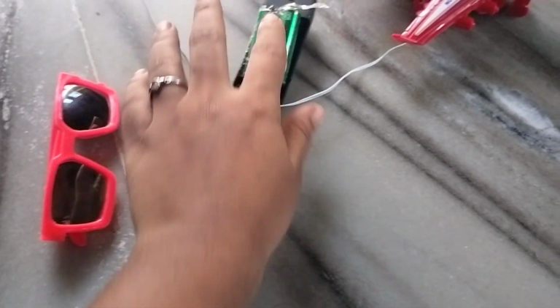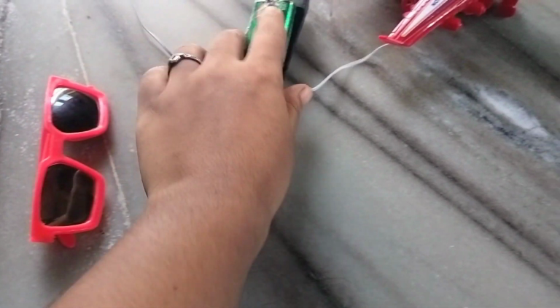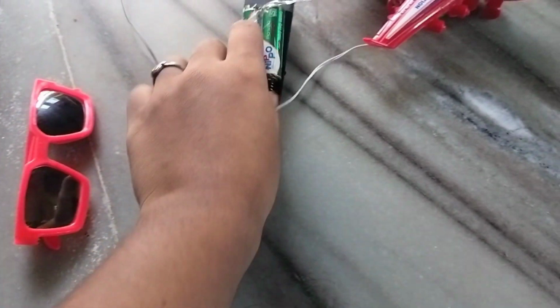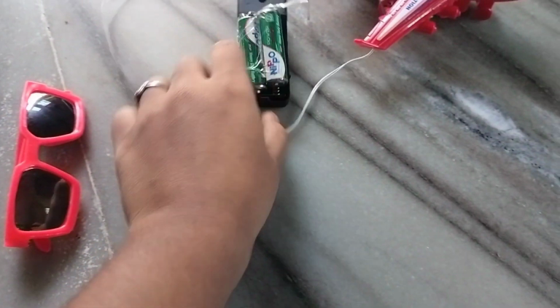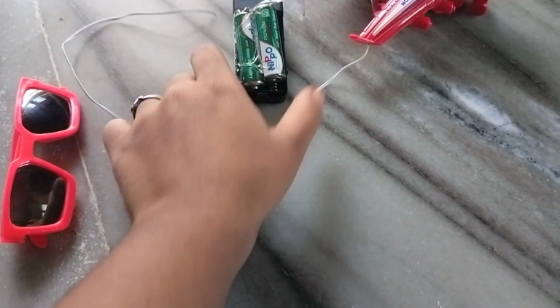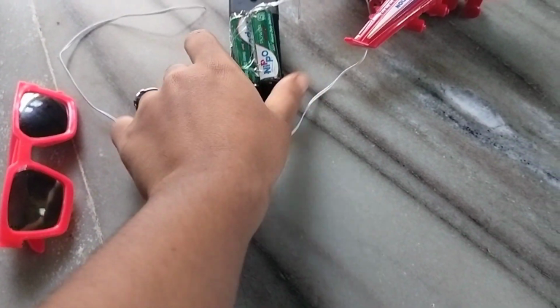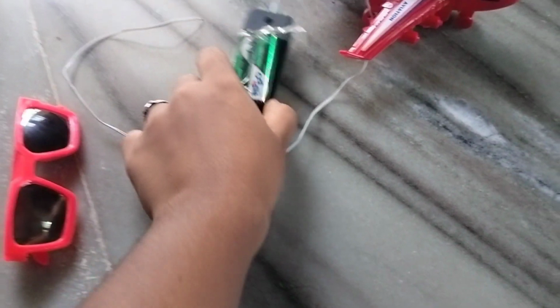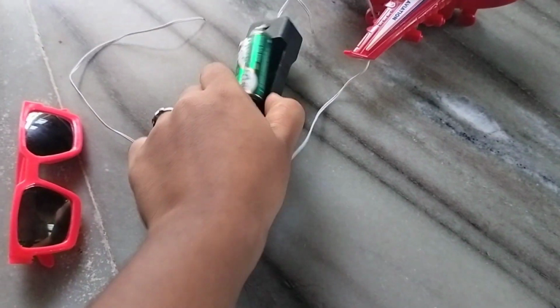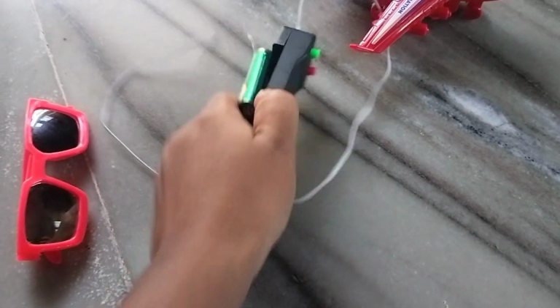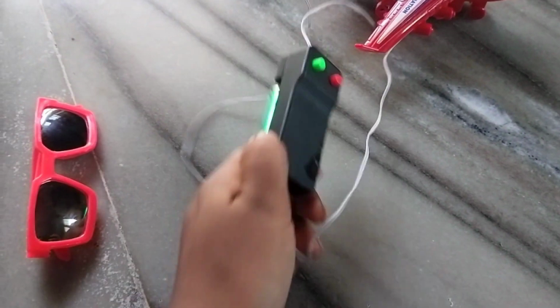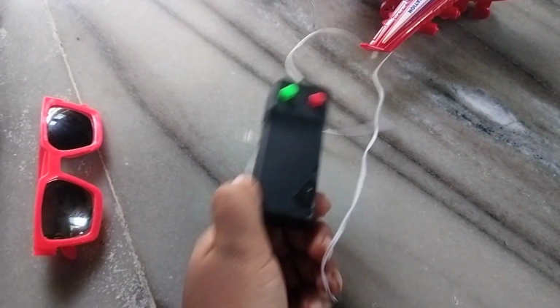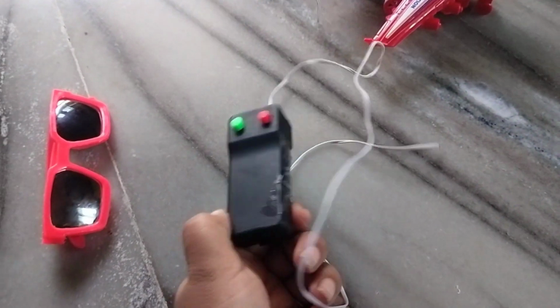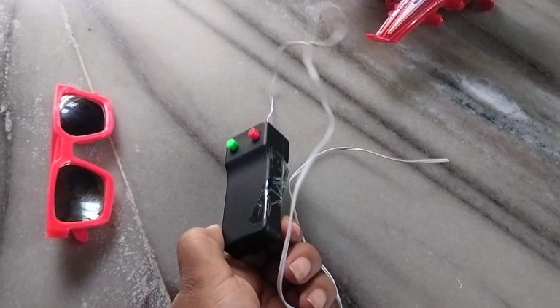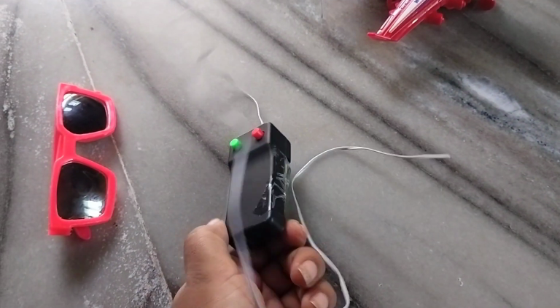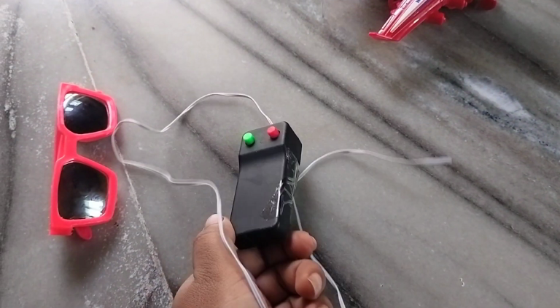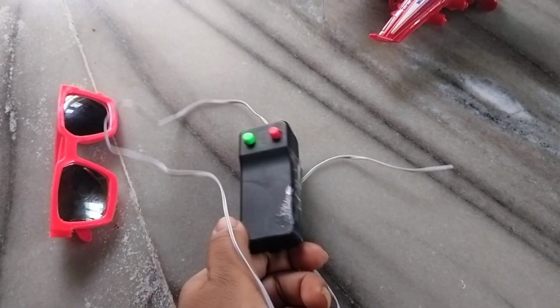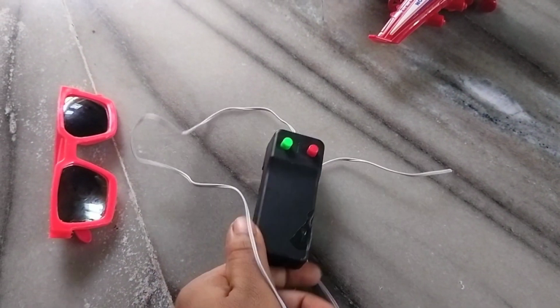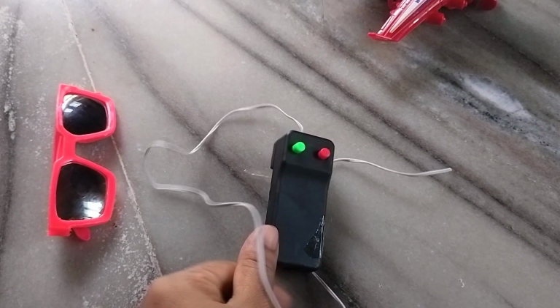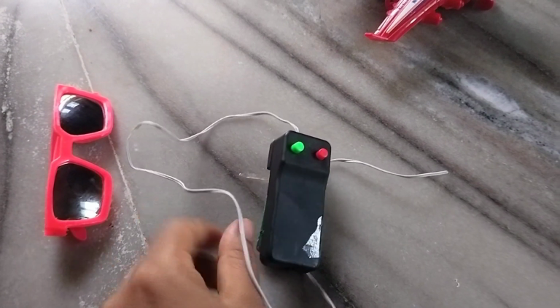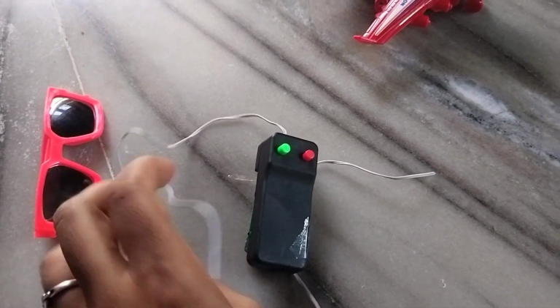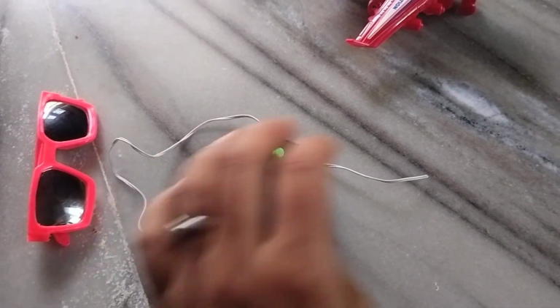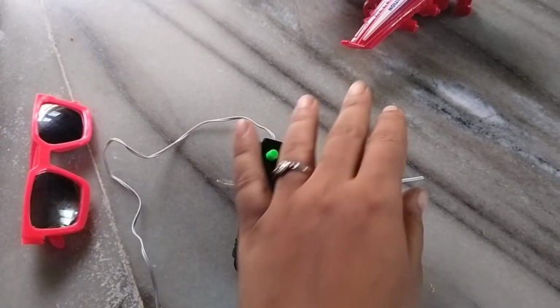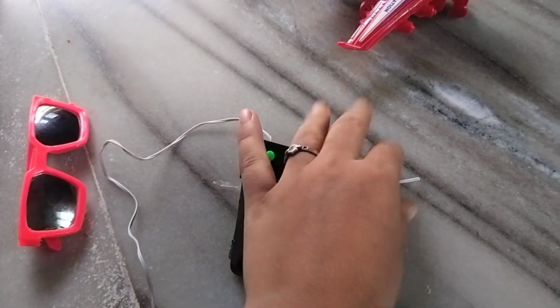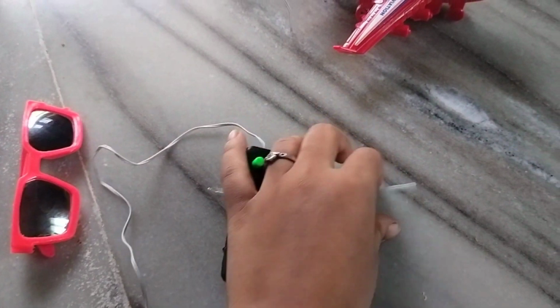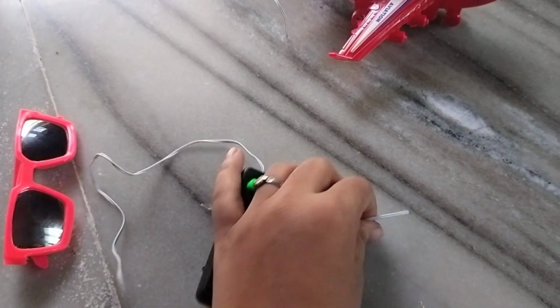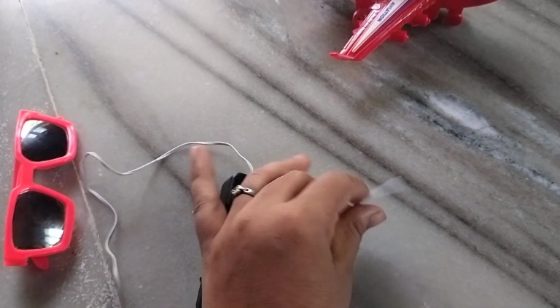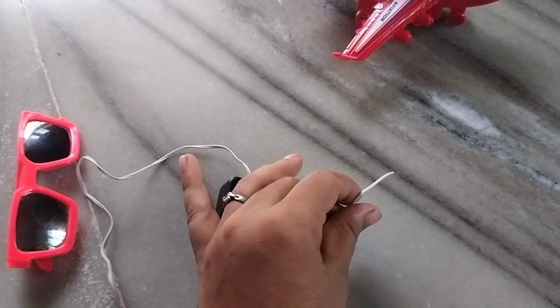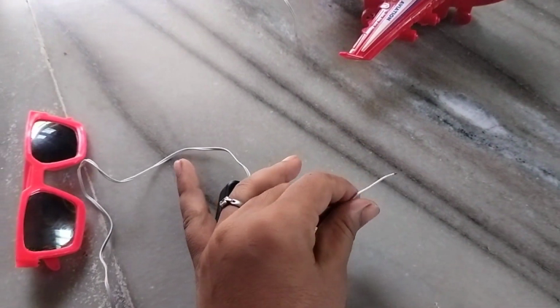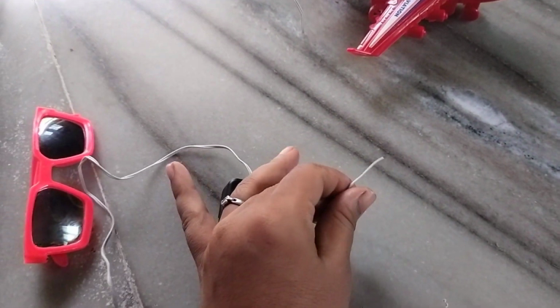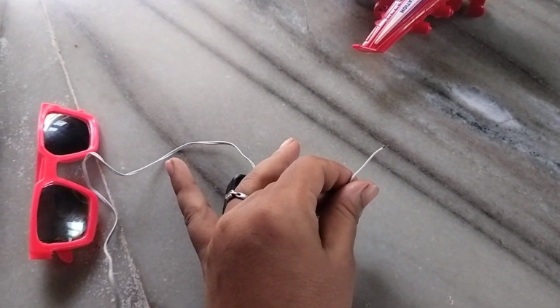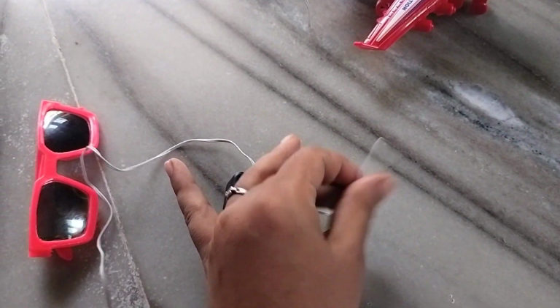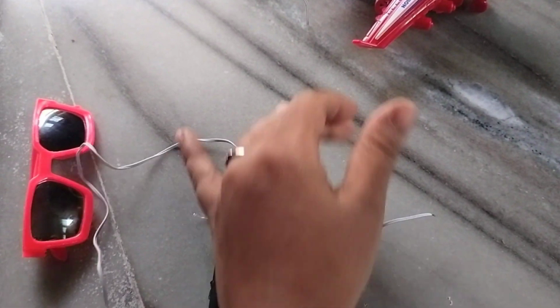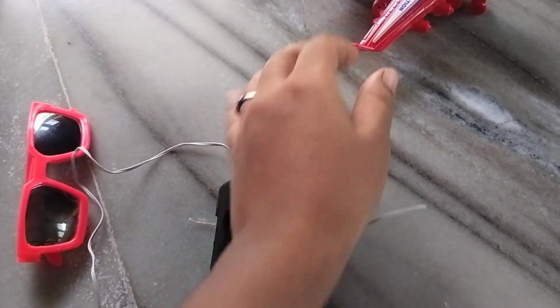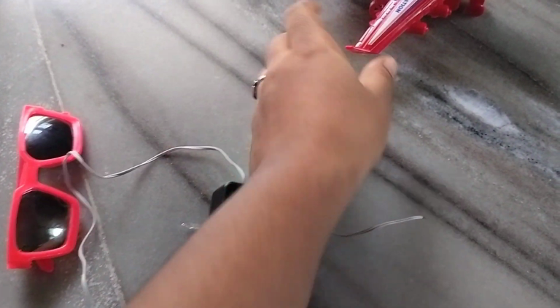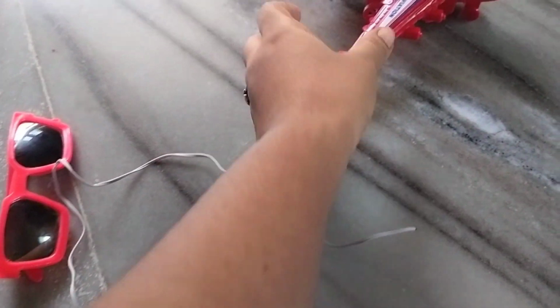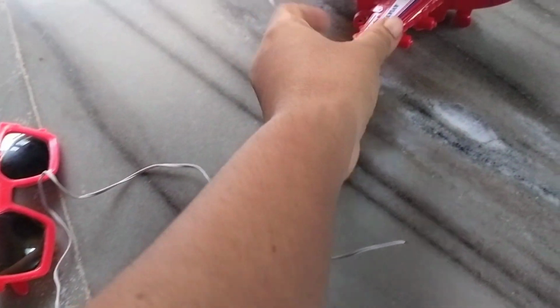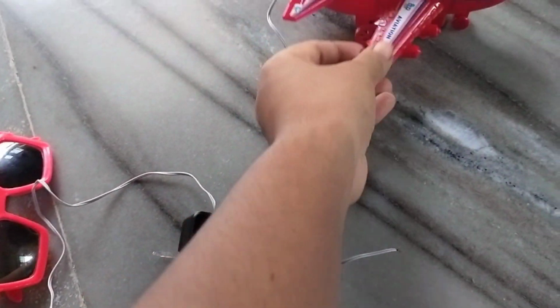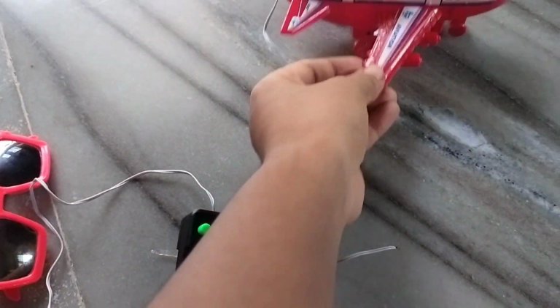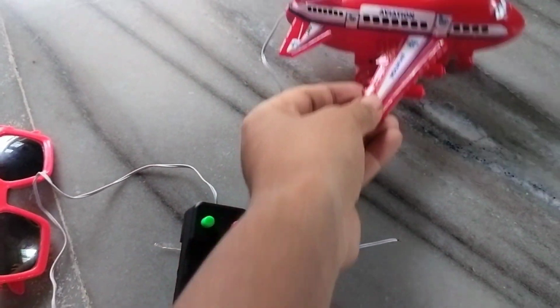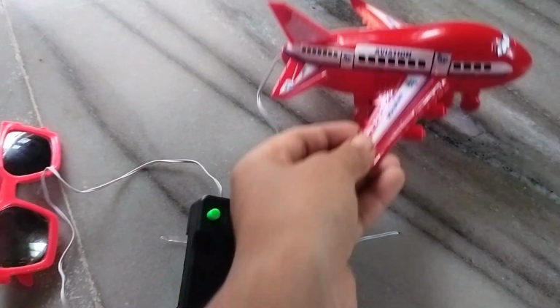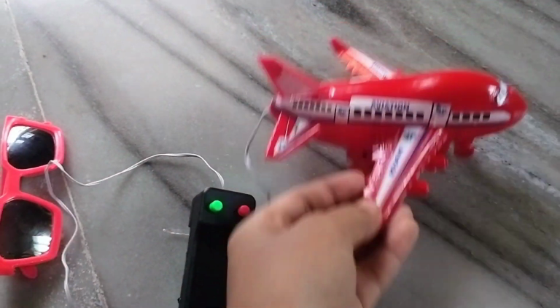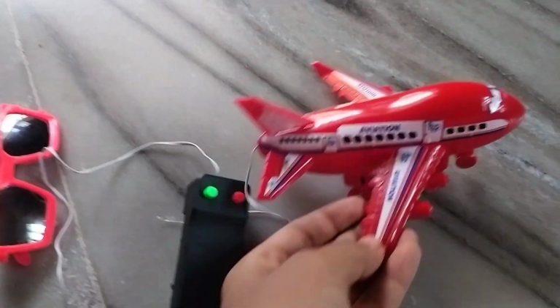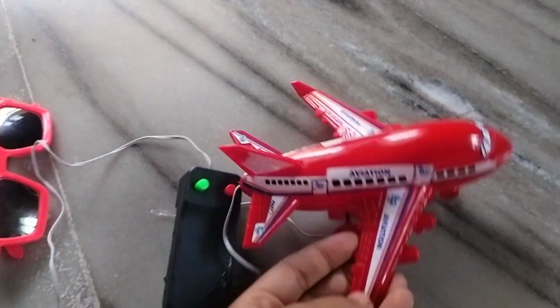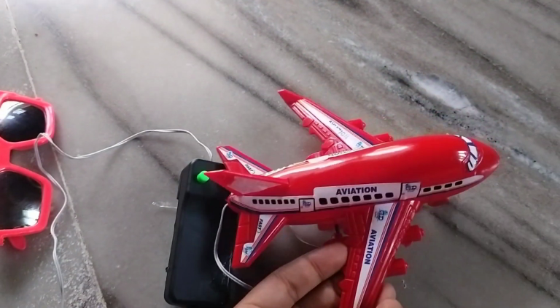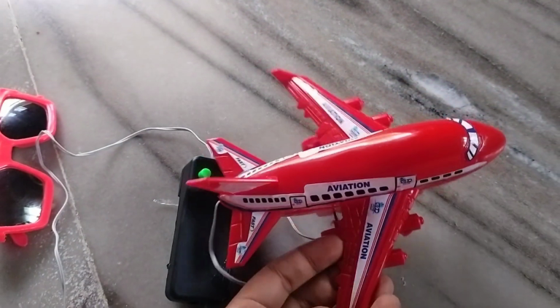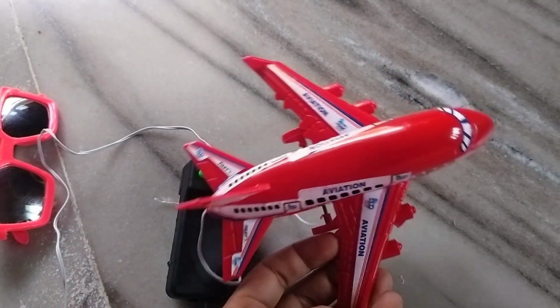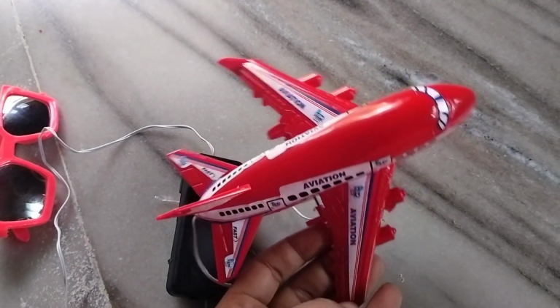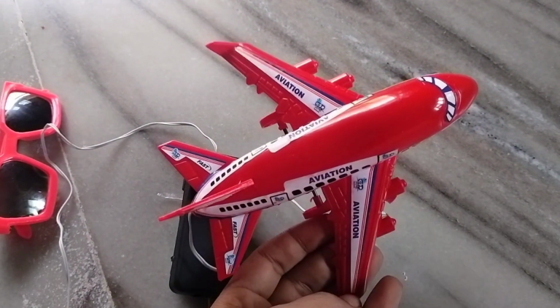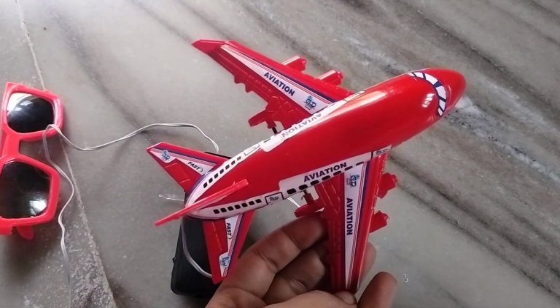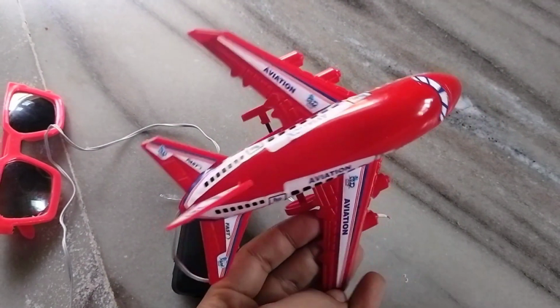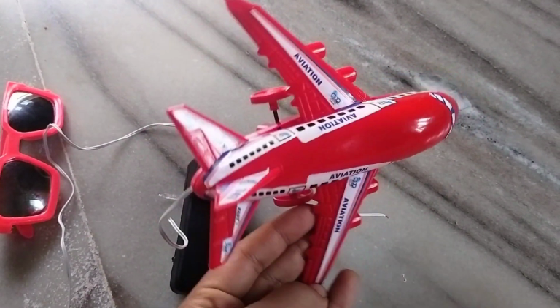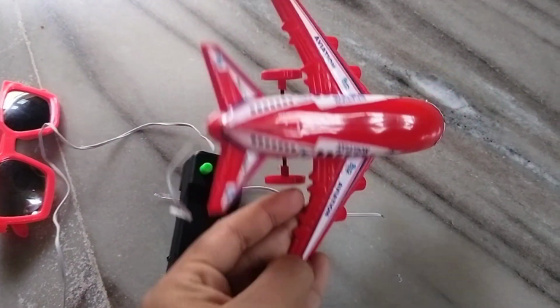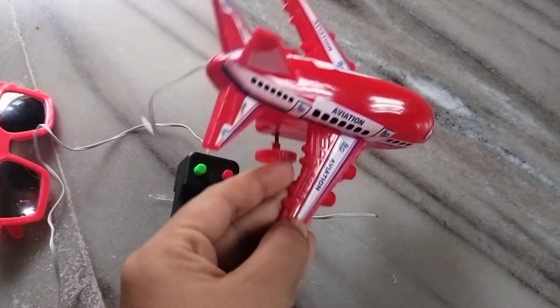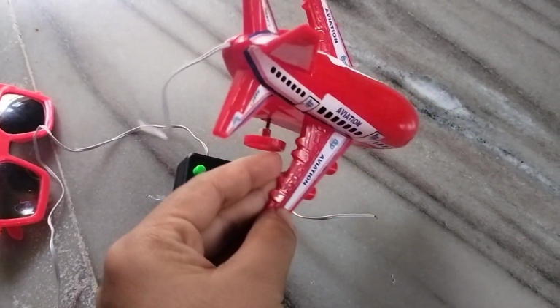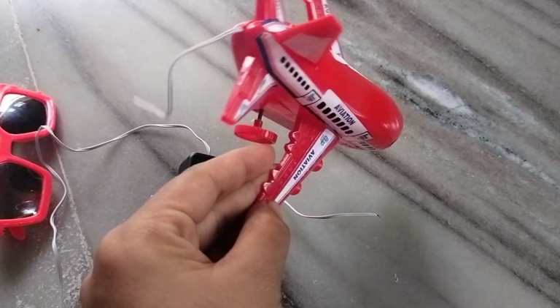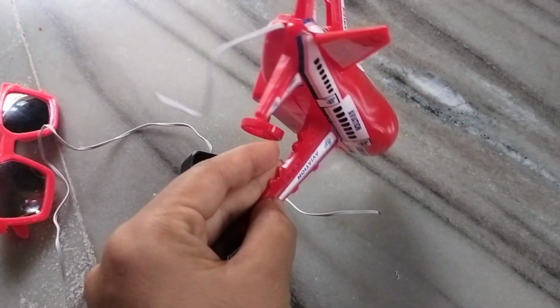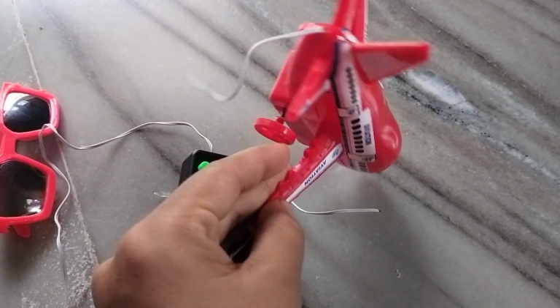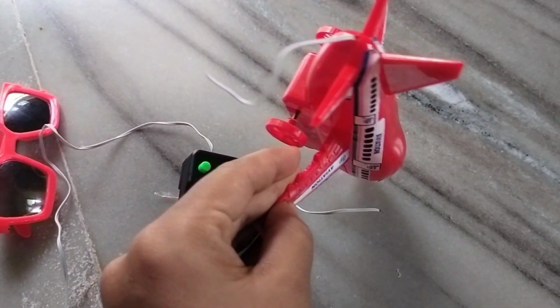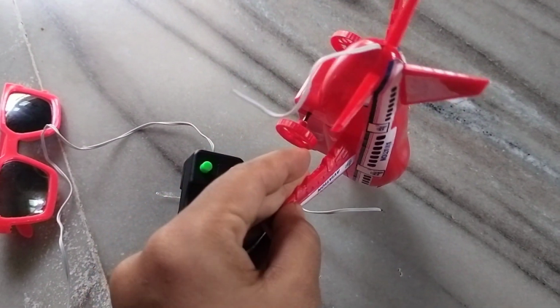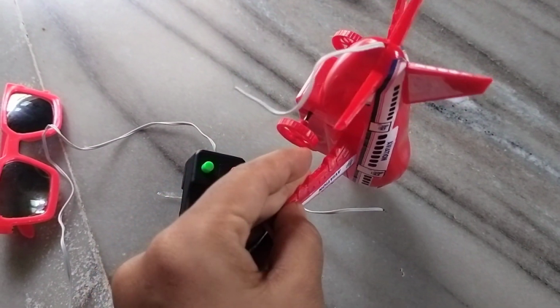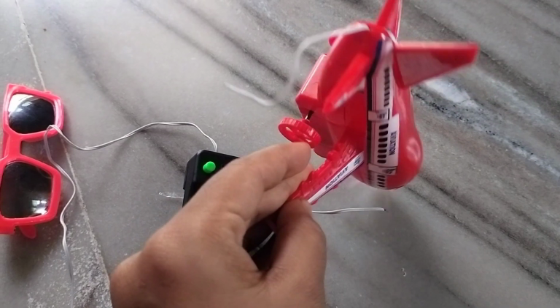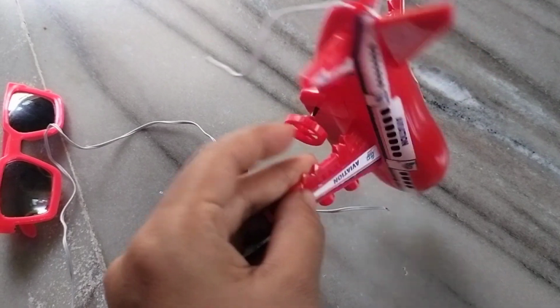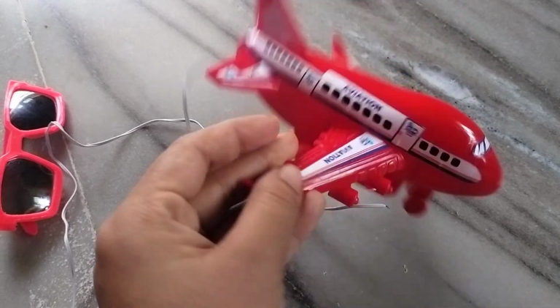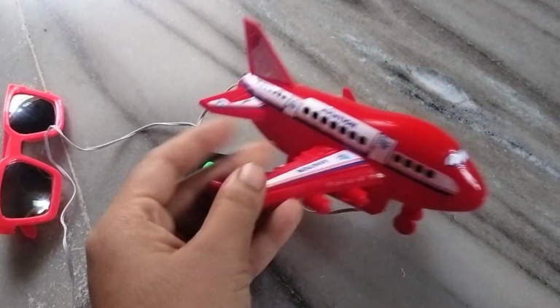This is the spot and the aeroplane. This is the remote control. This is the watch. We will find out the address.